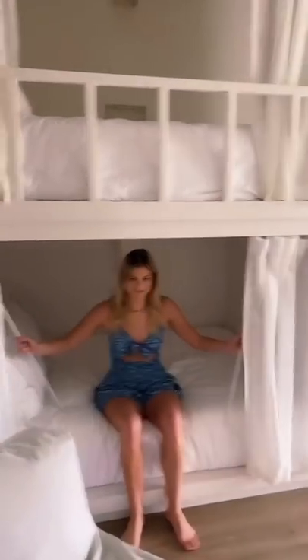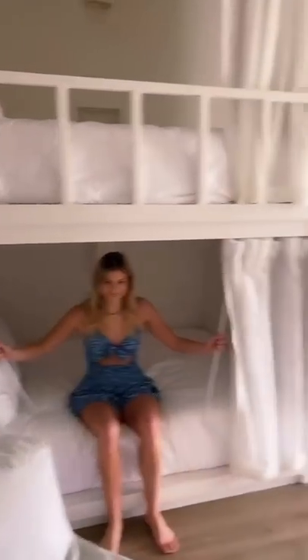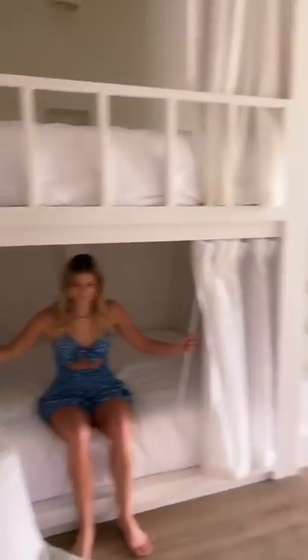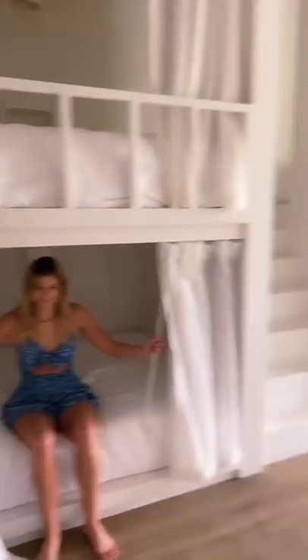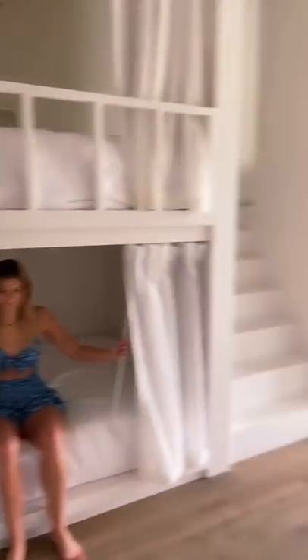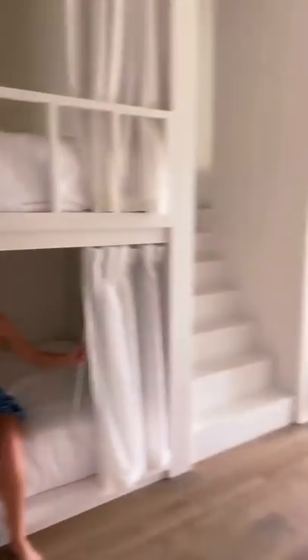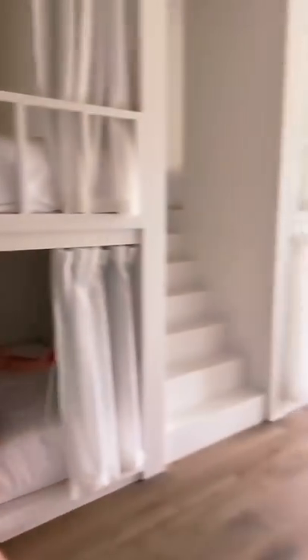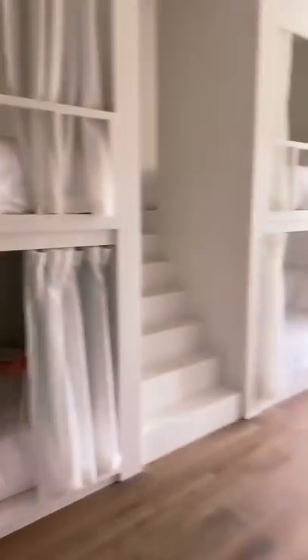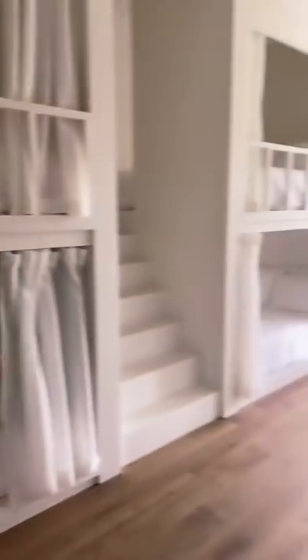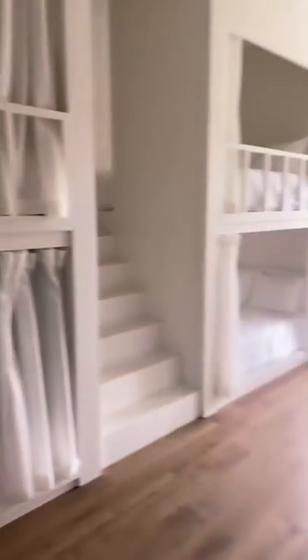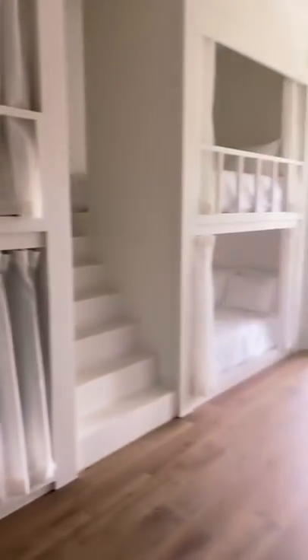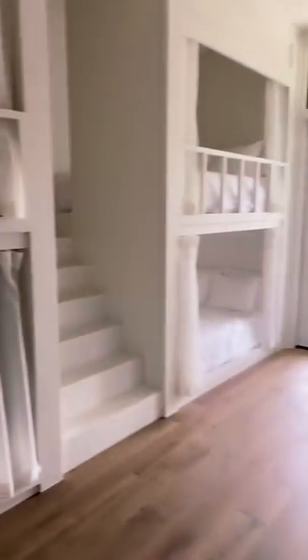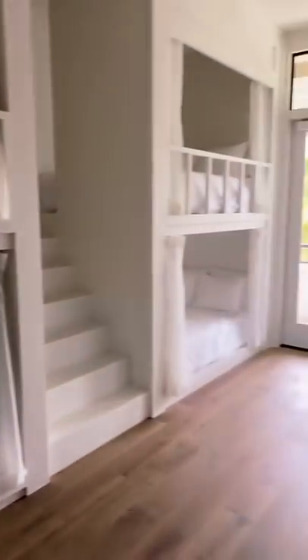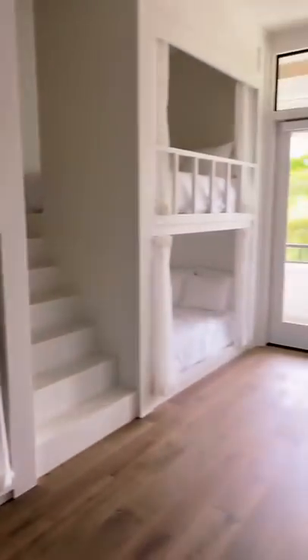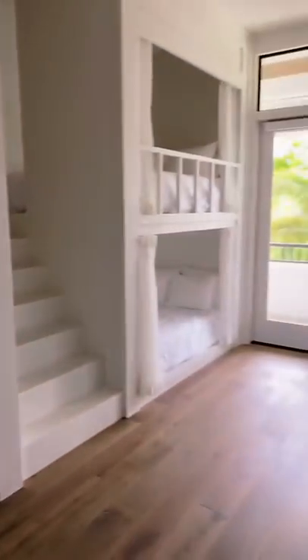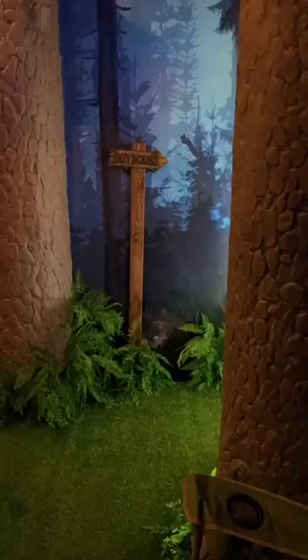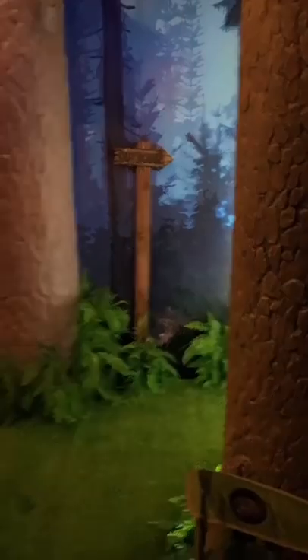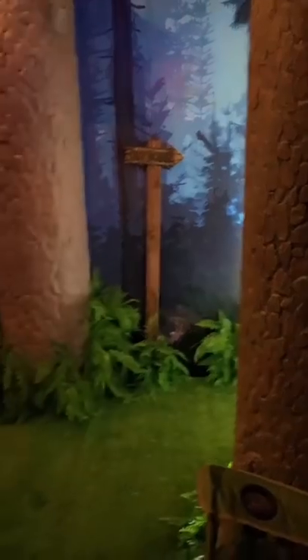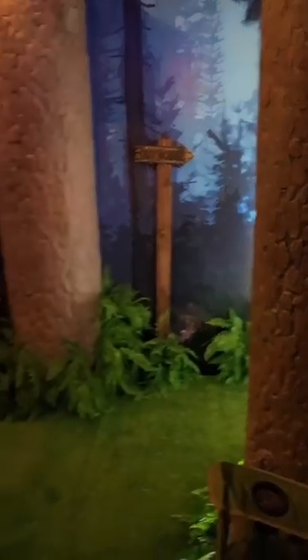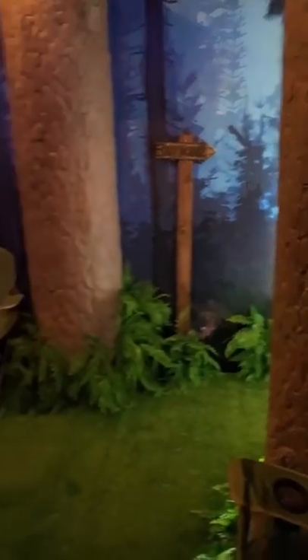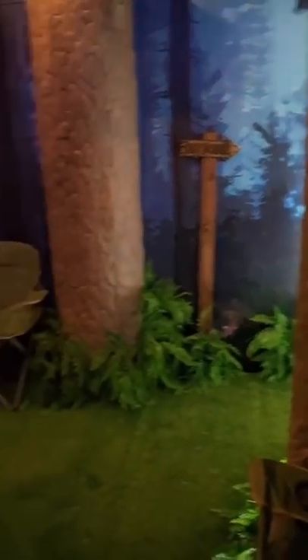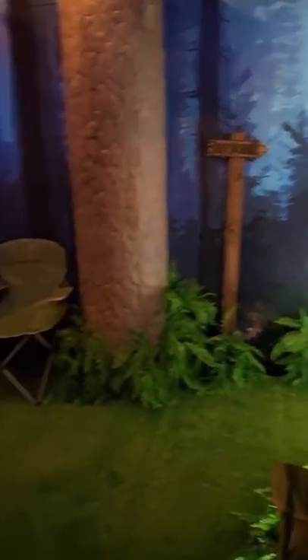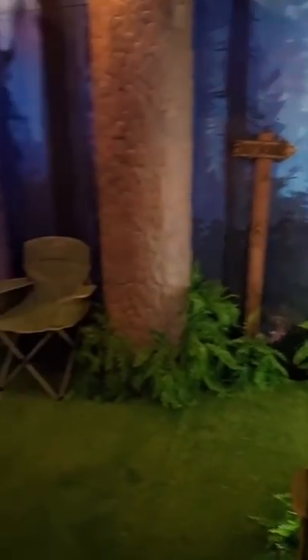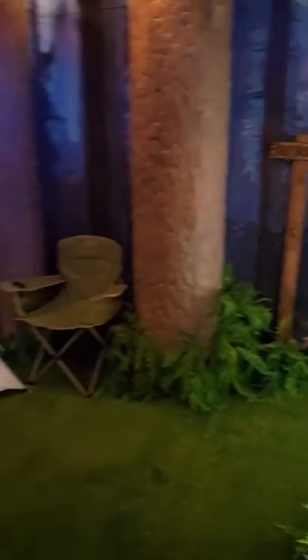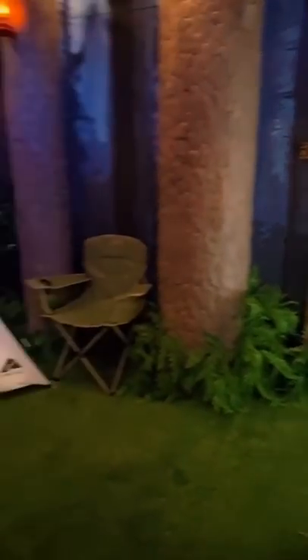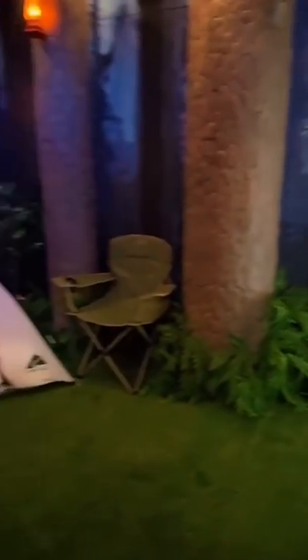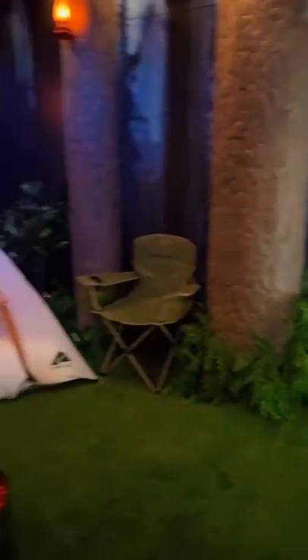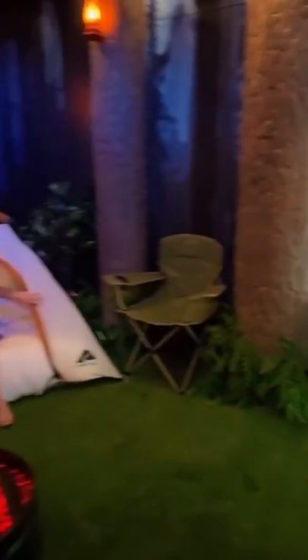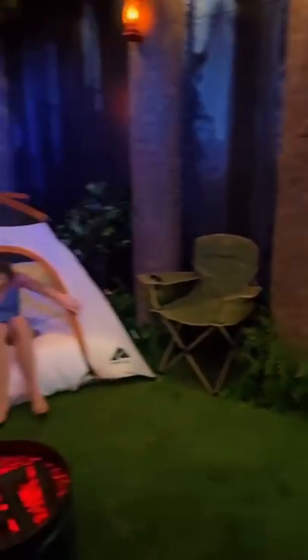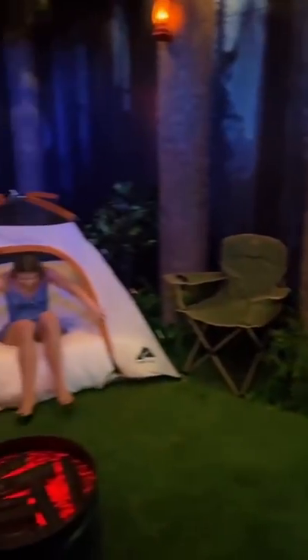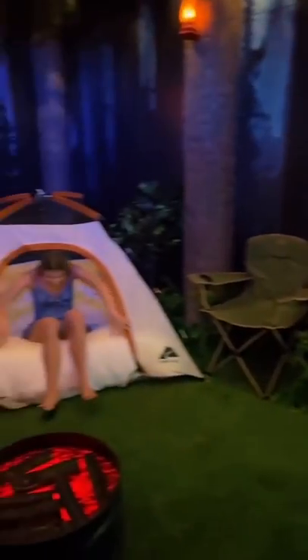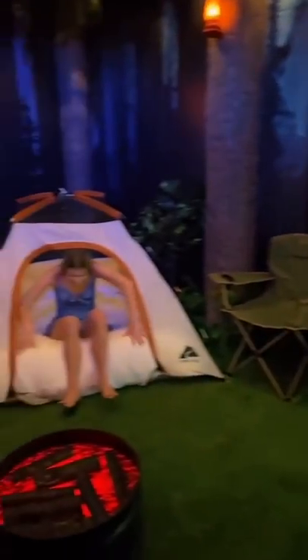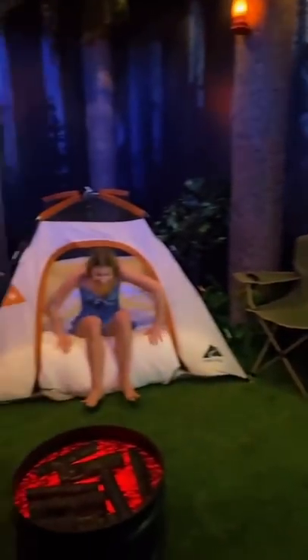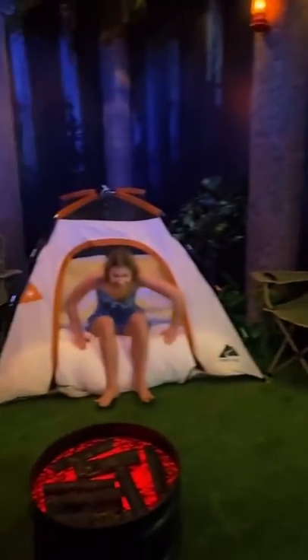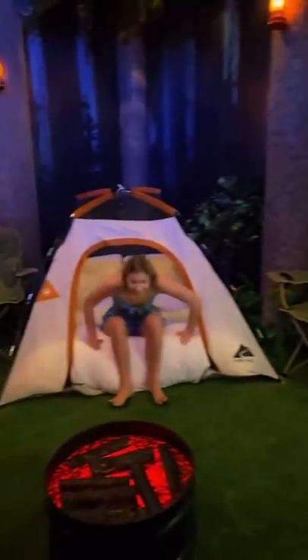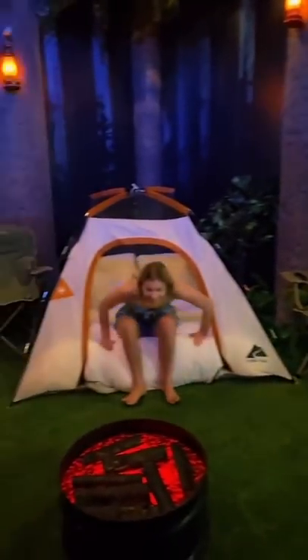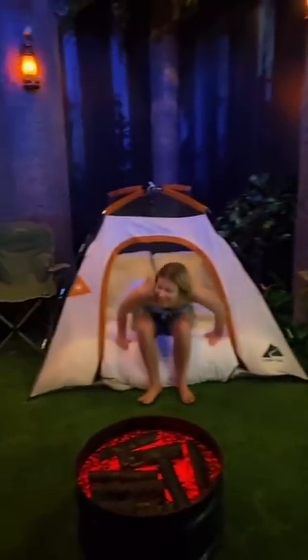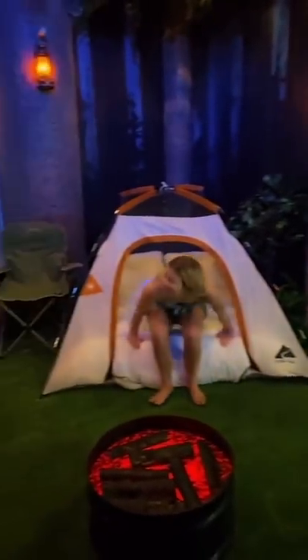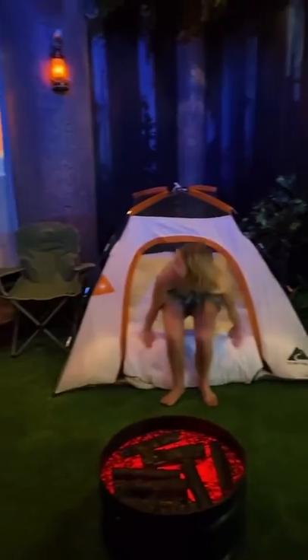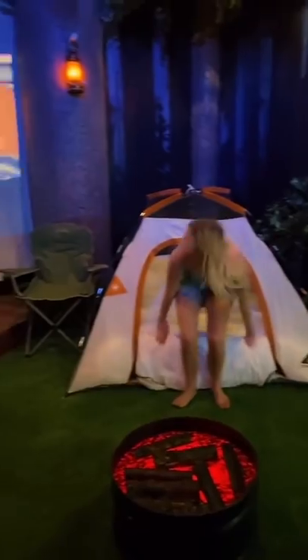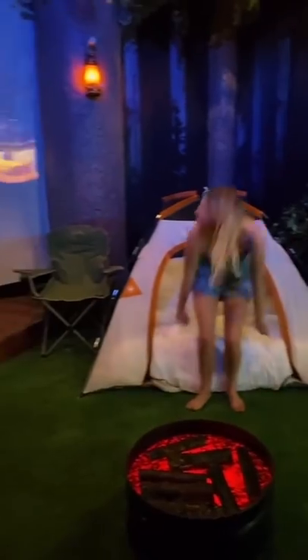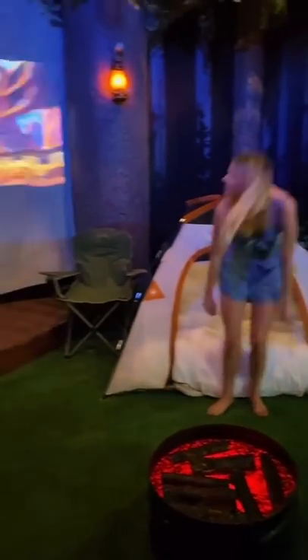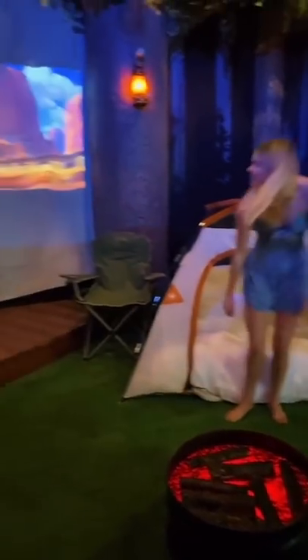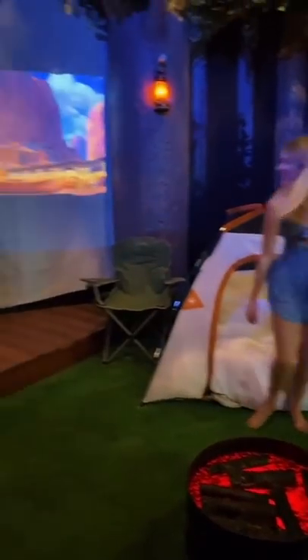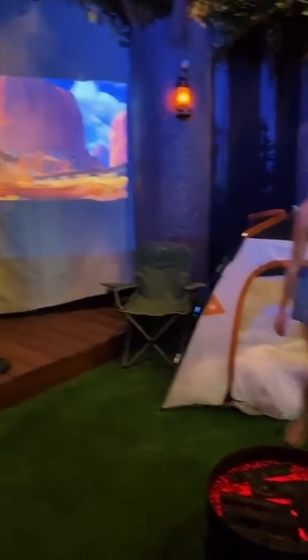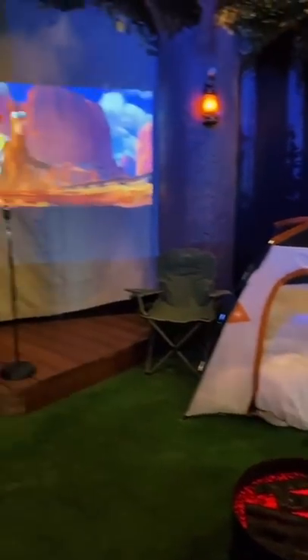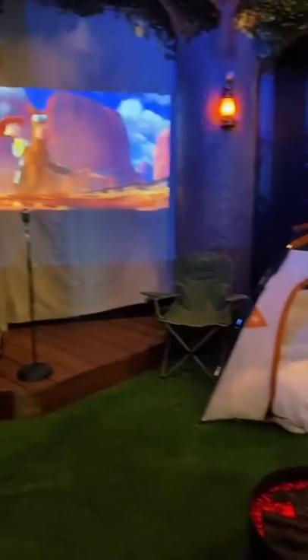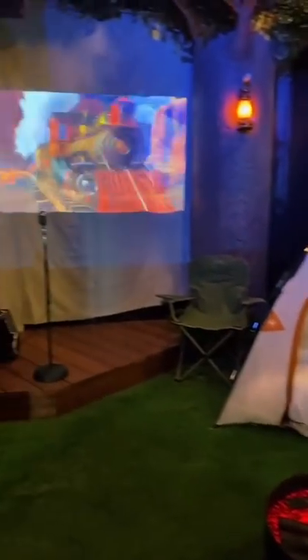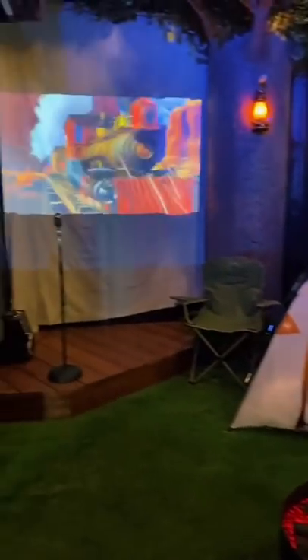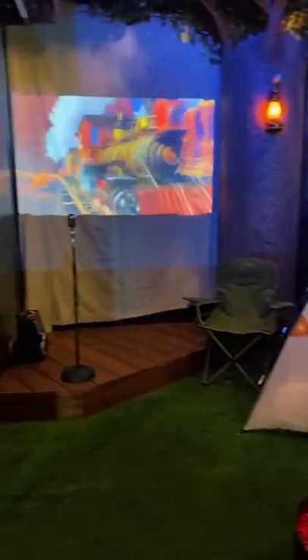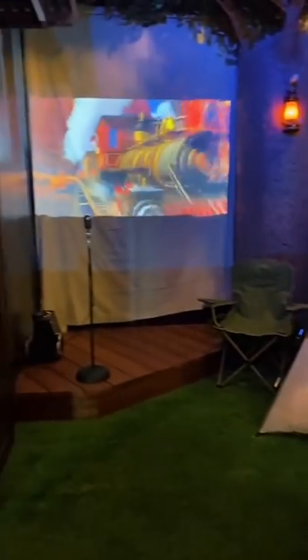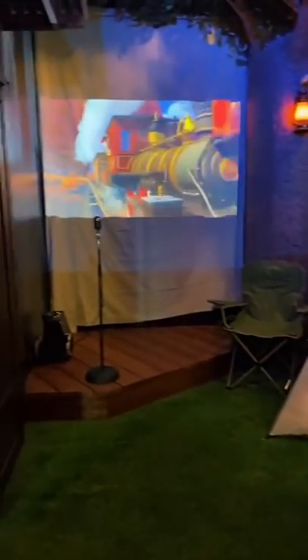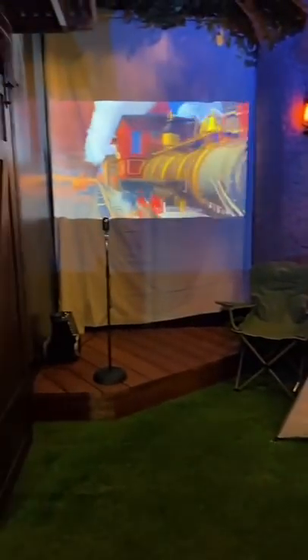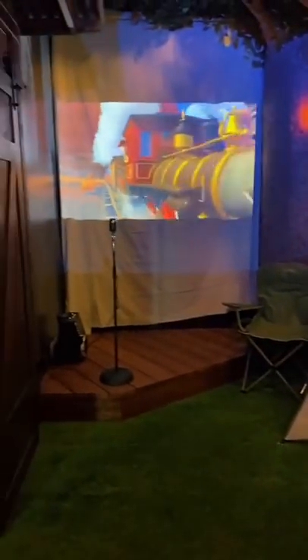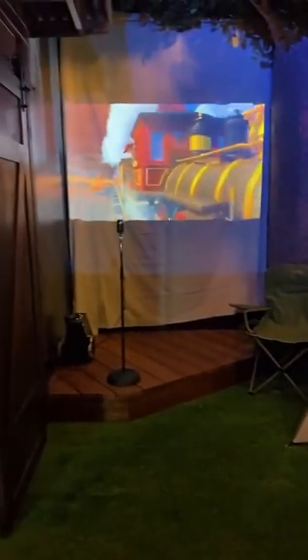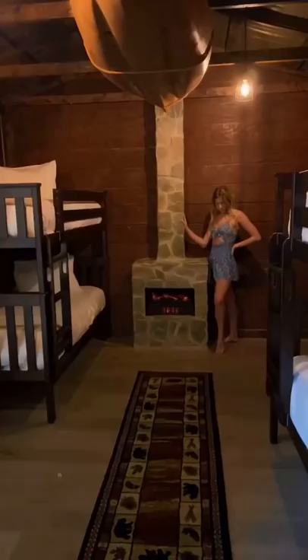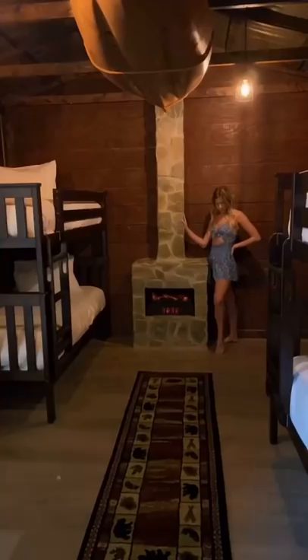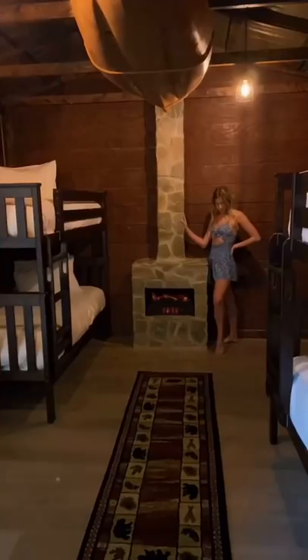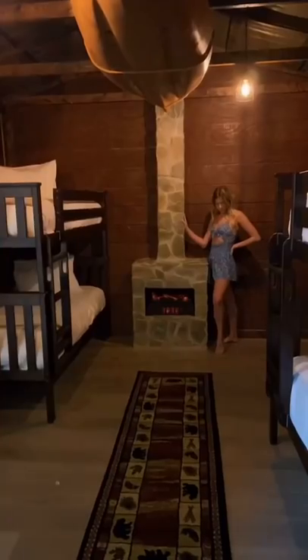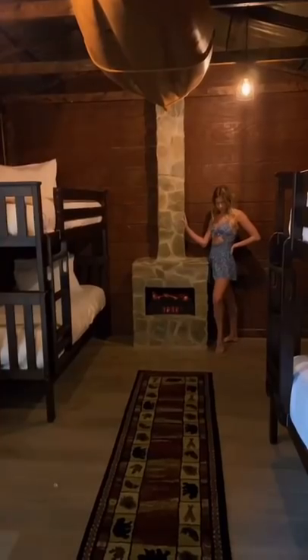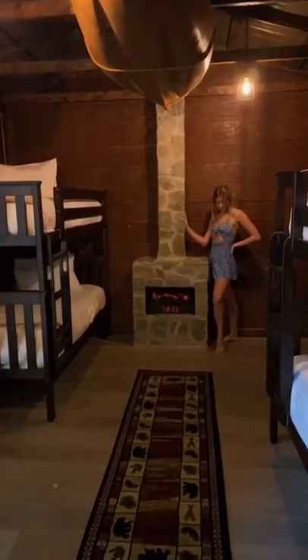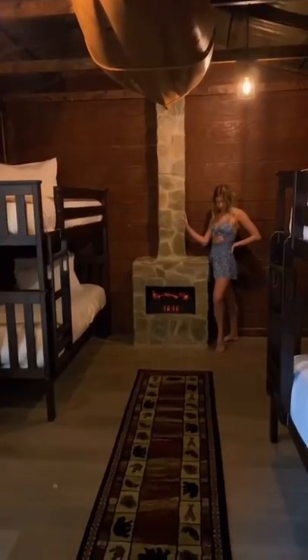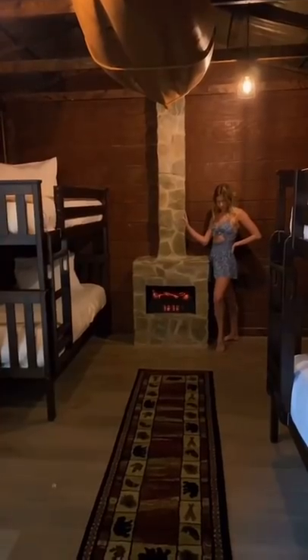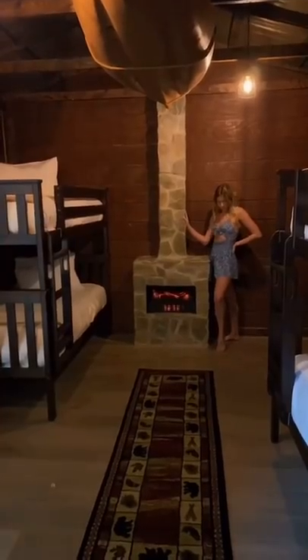Here is a little bunk bed type room — this is very fun. It's a camping room. You can watch a movie in here and there's a little stage.